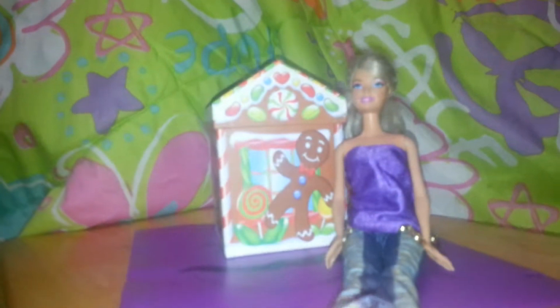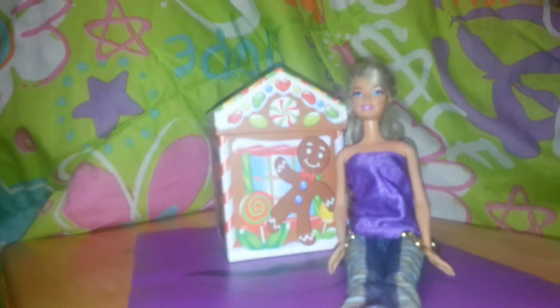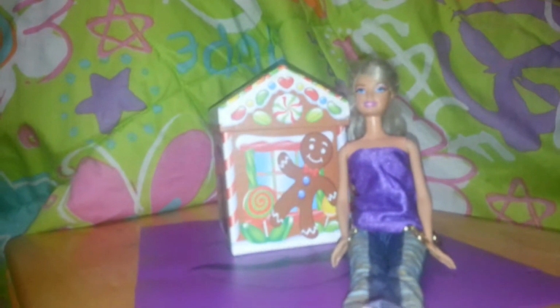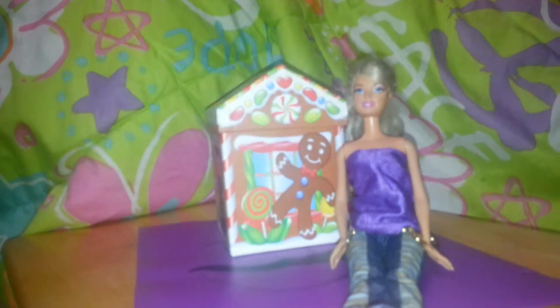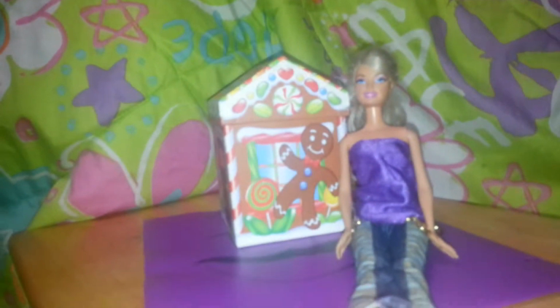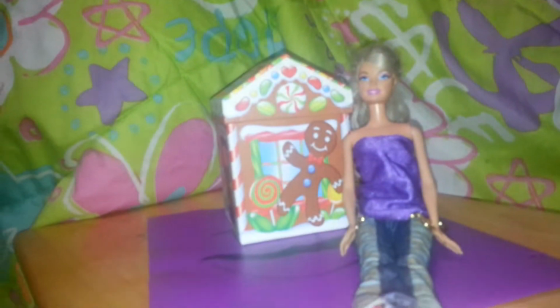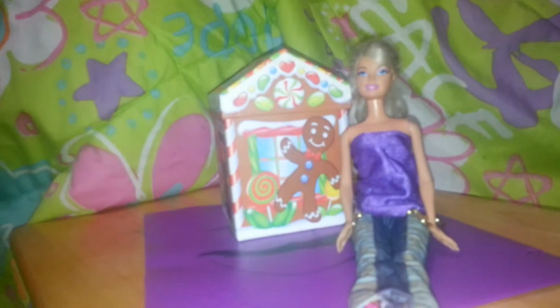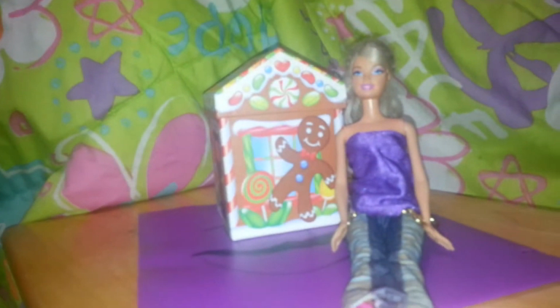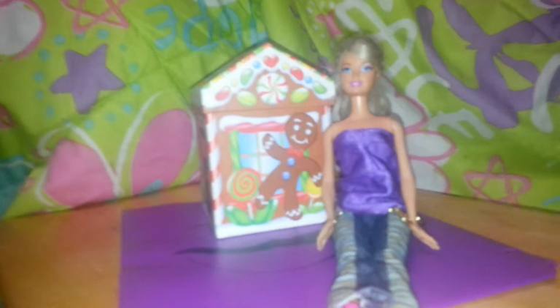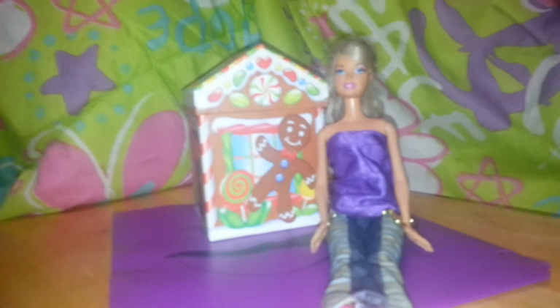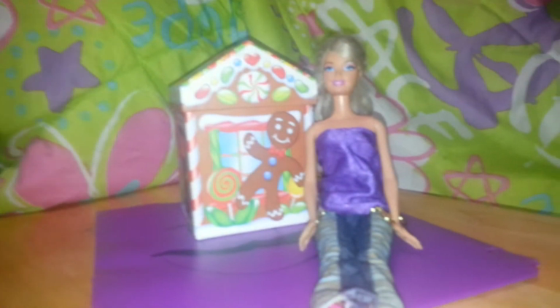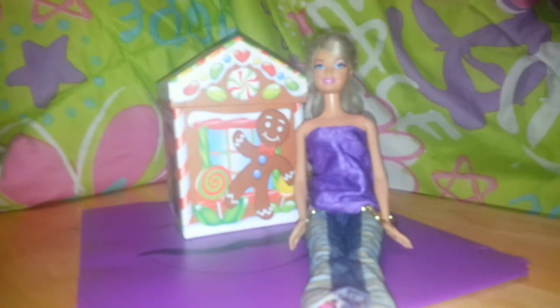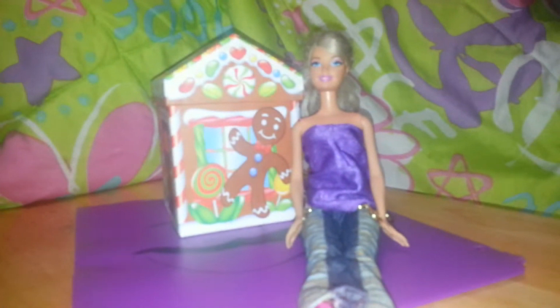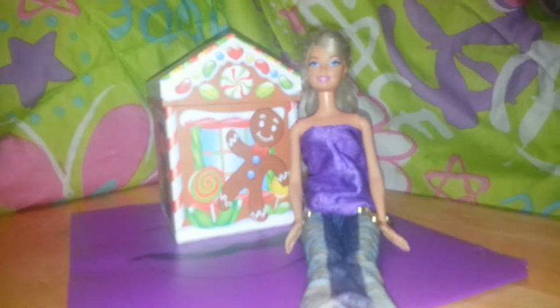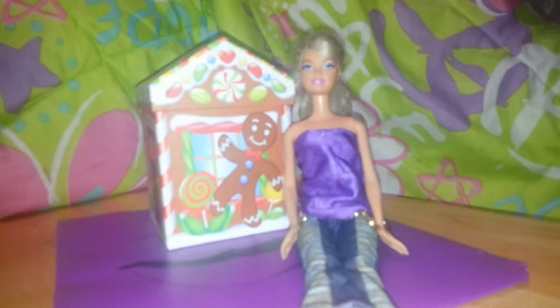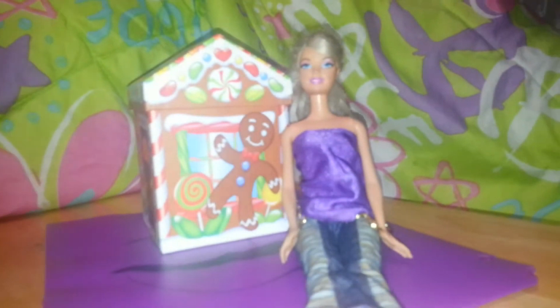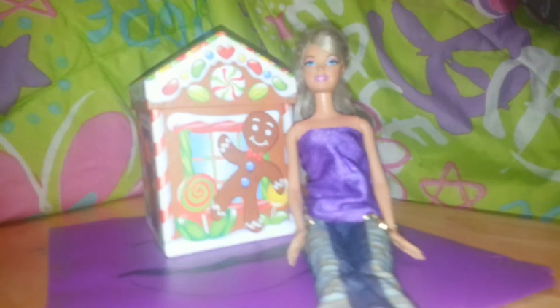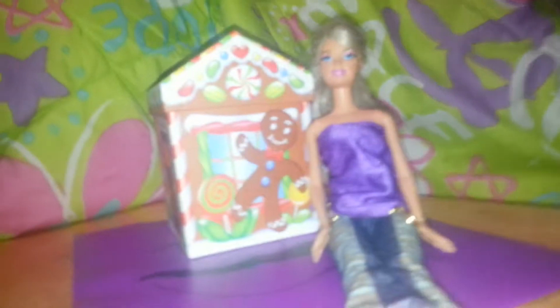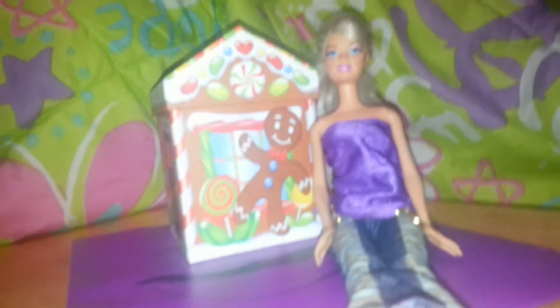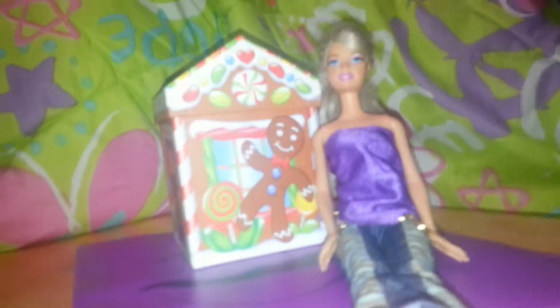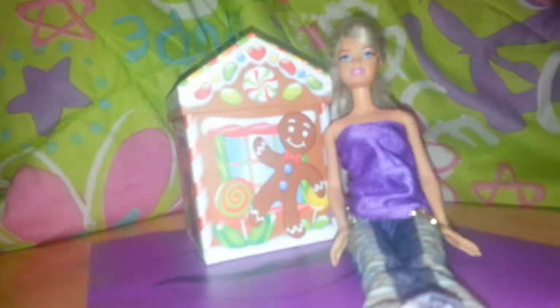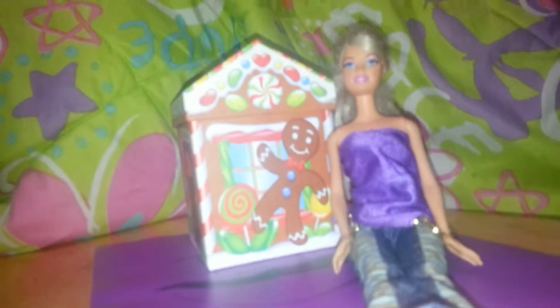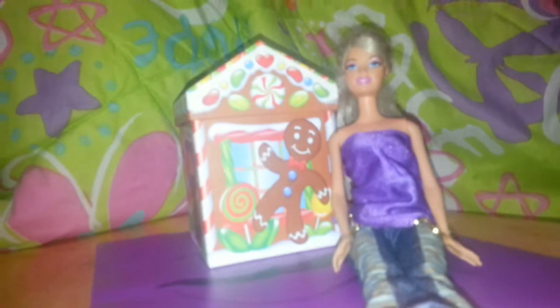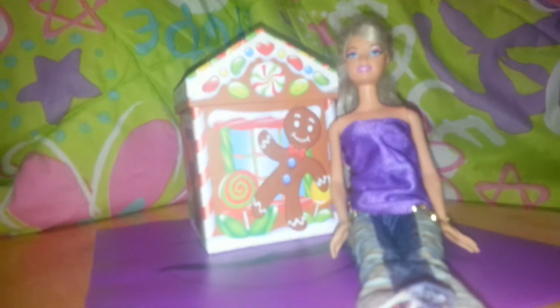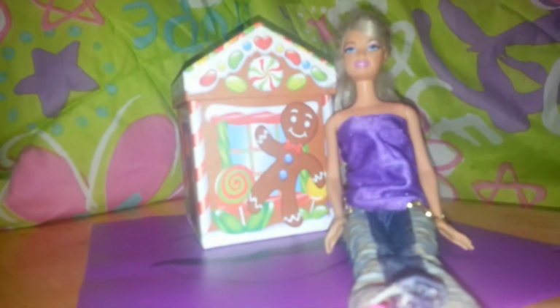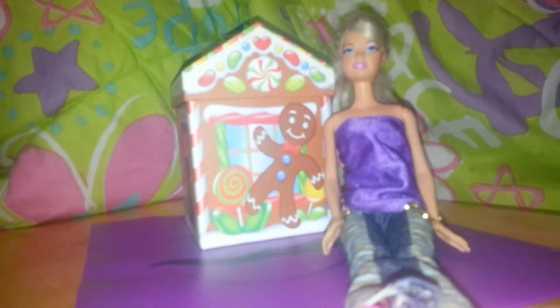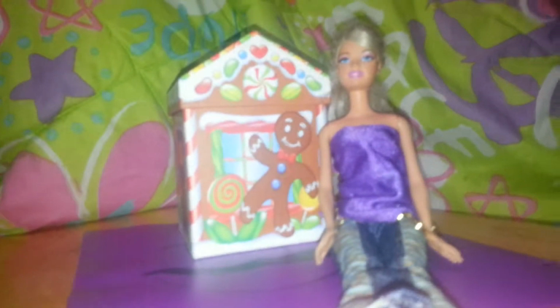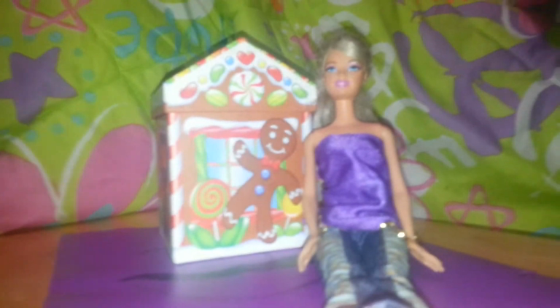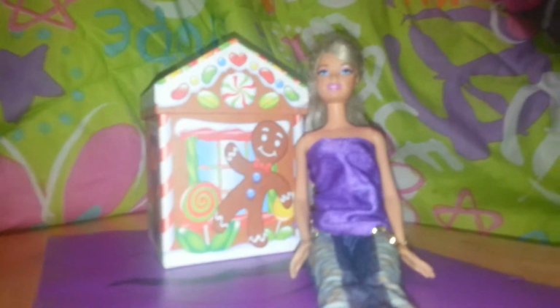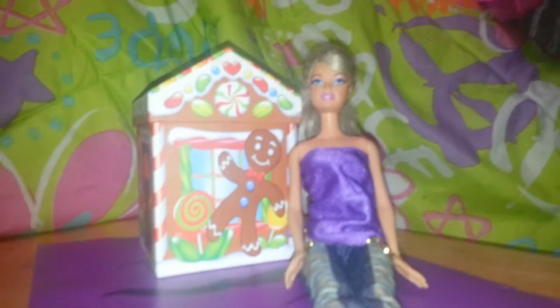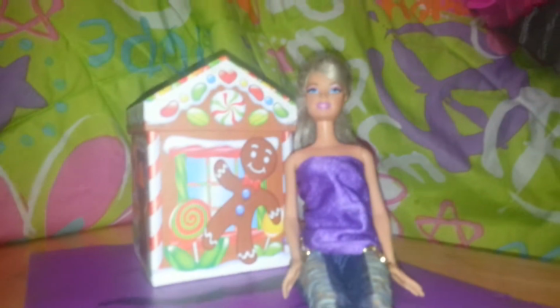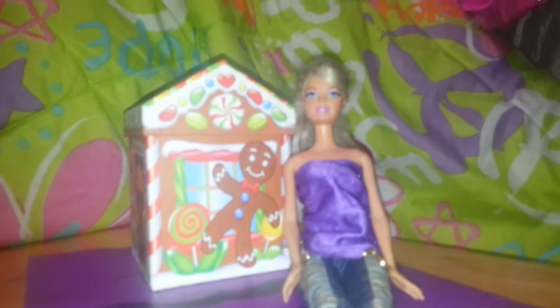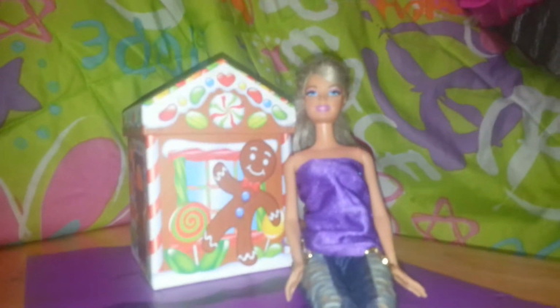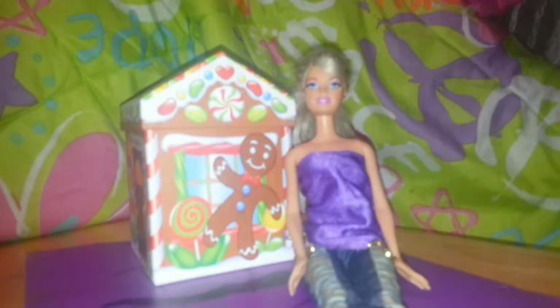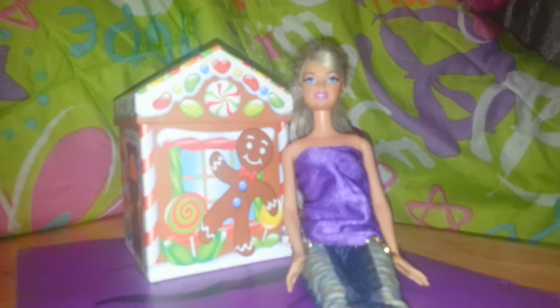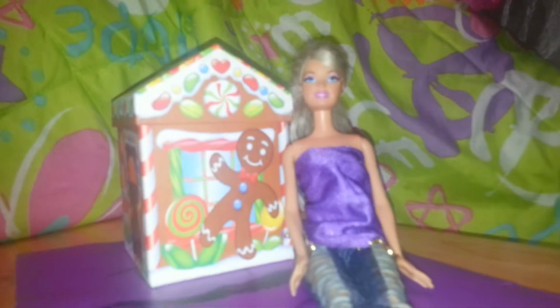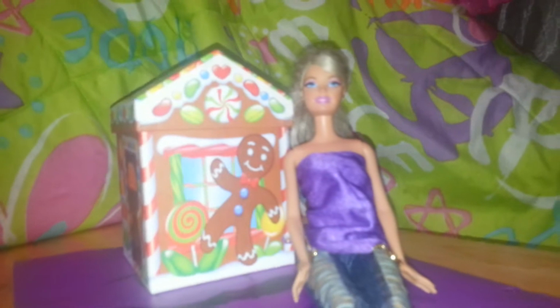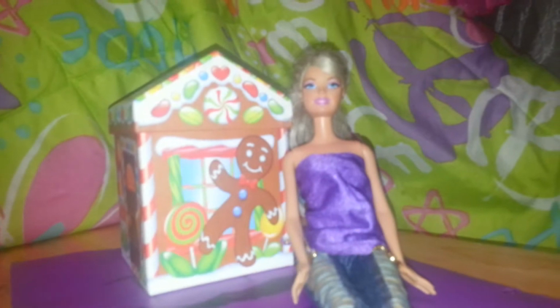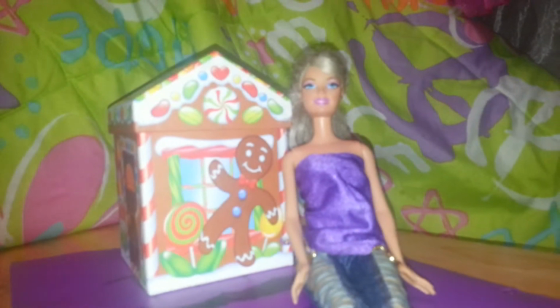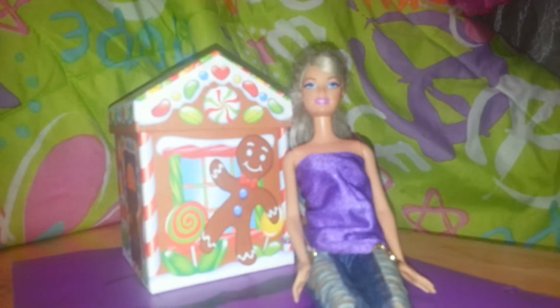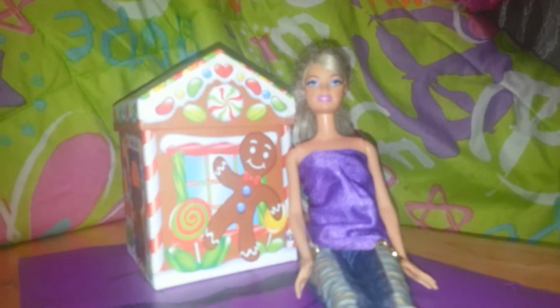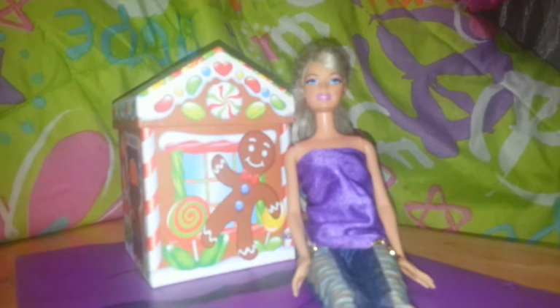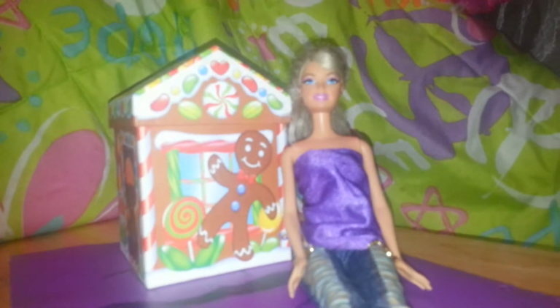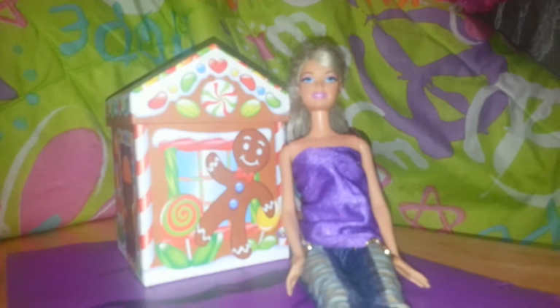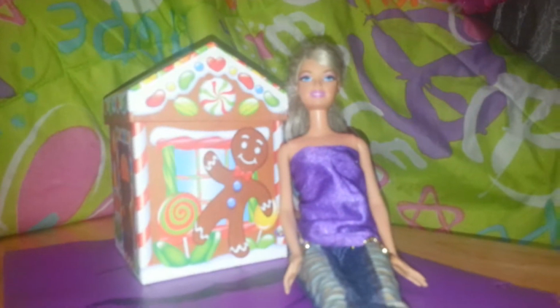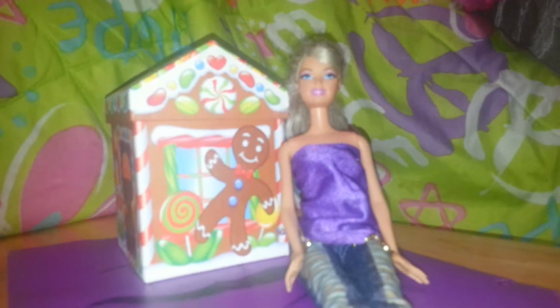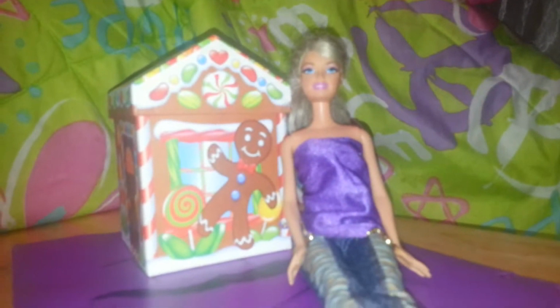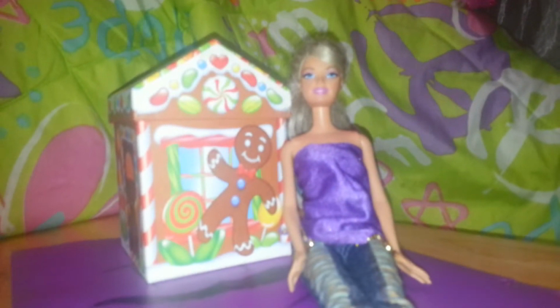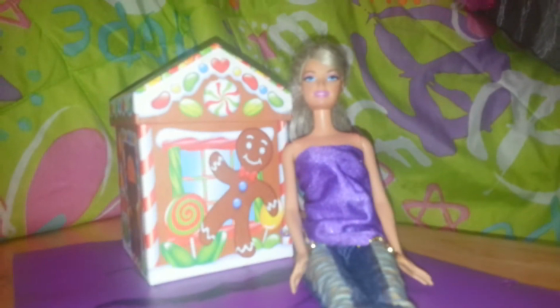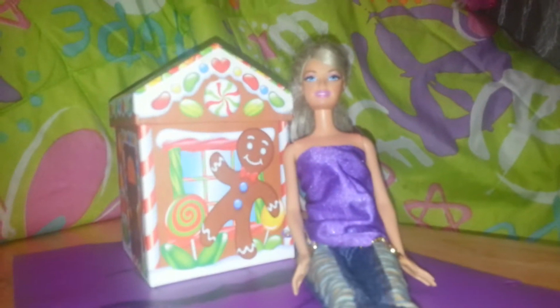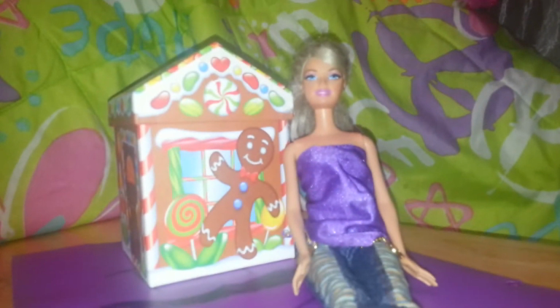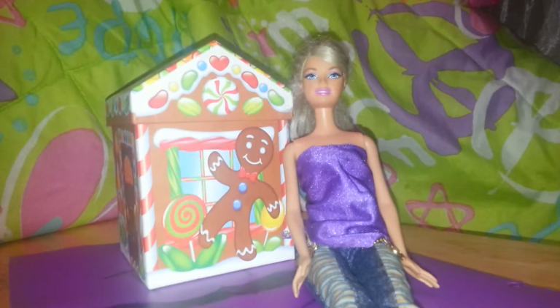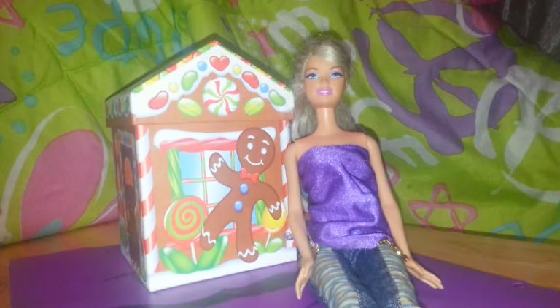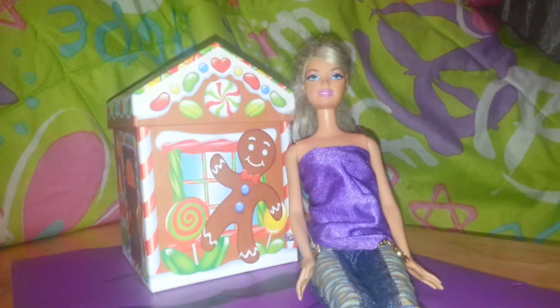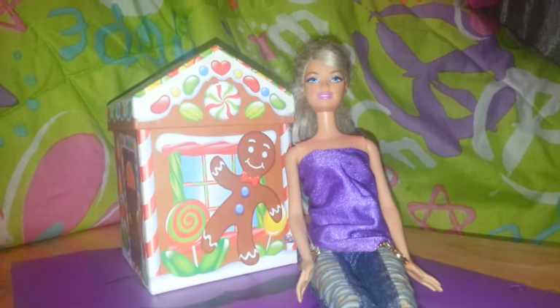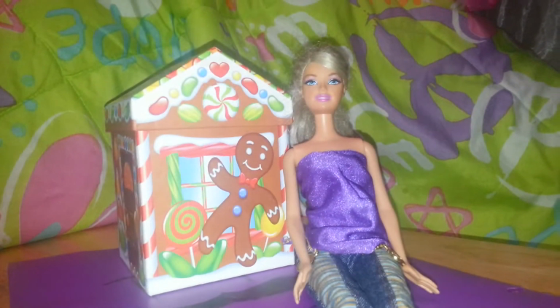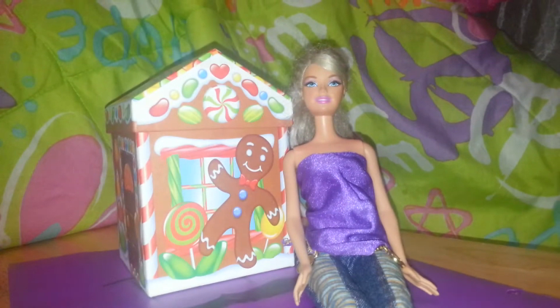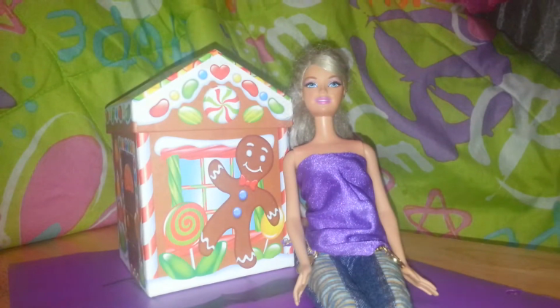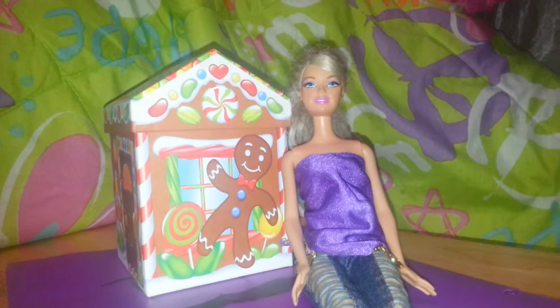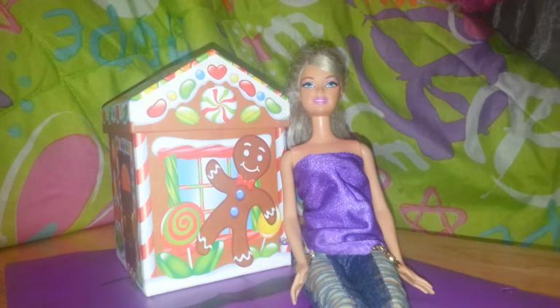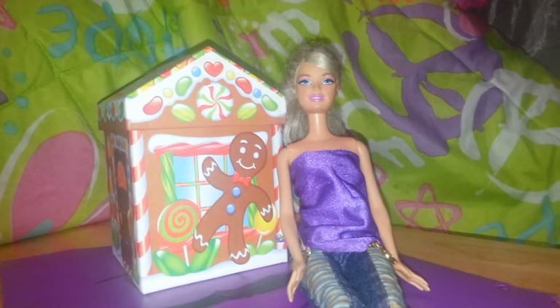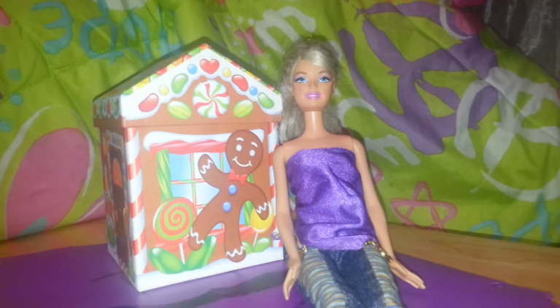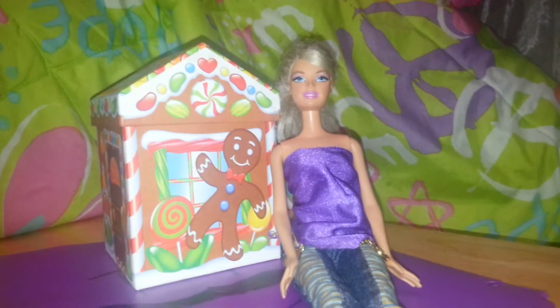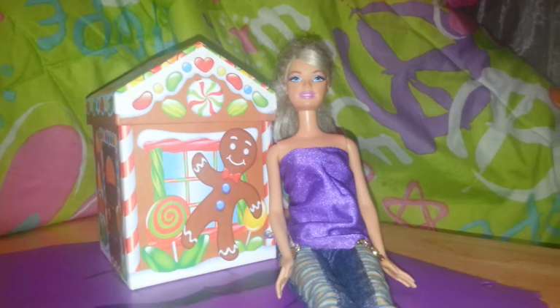Hello guys, today I'm going to be showing you this video of my eraser collection. Alright, let's get started.